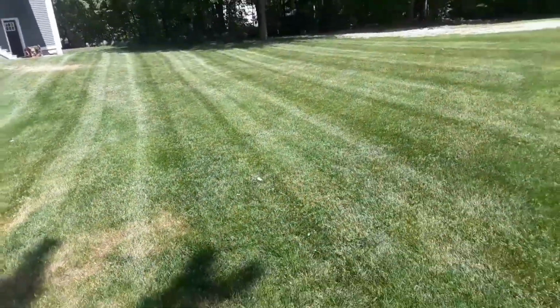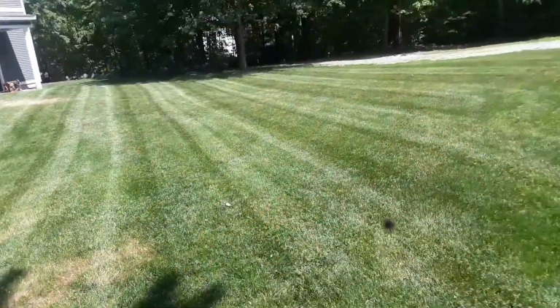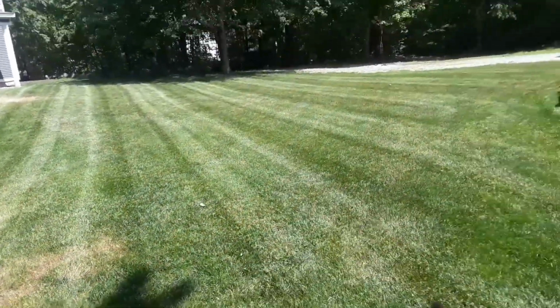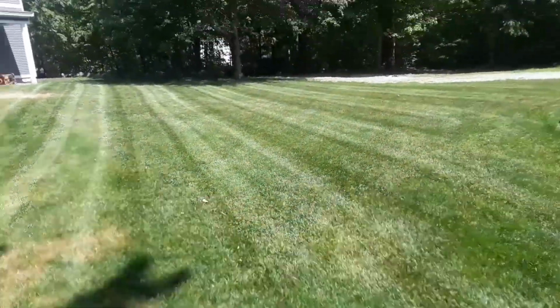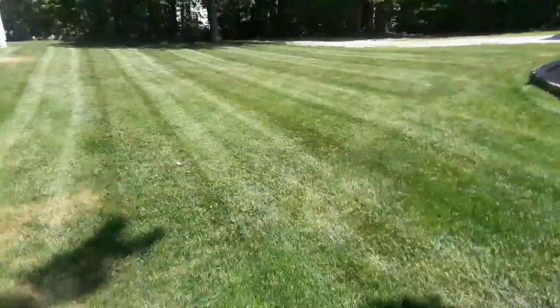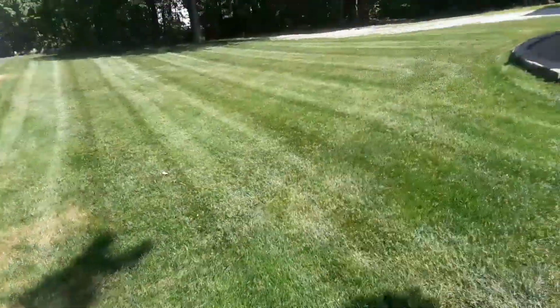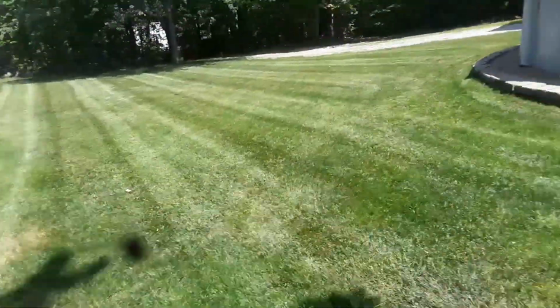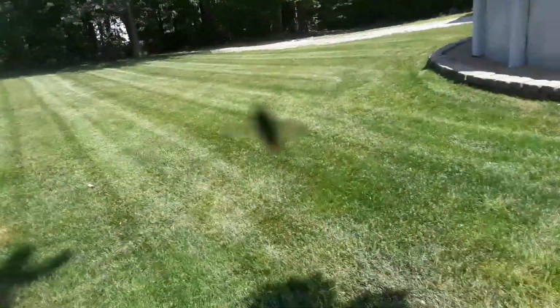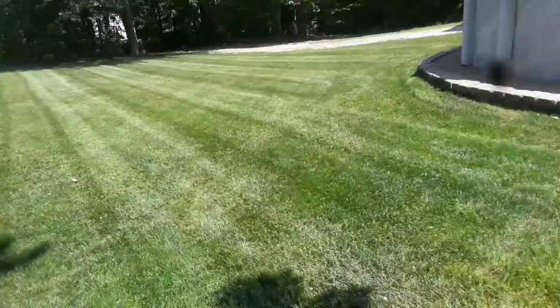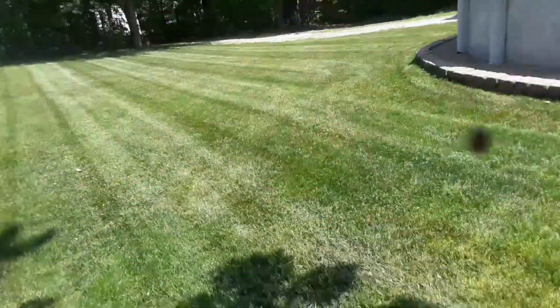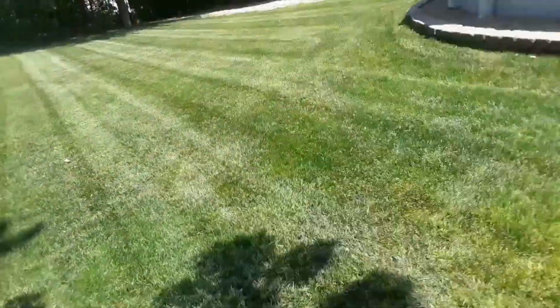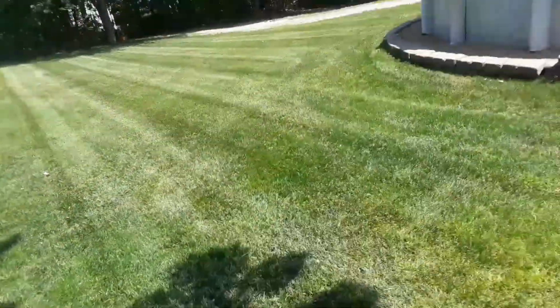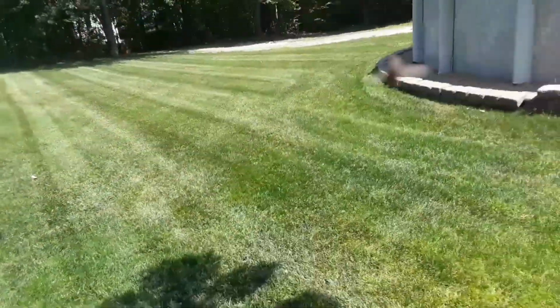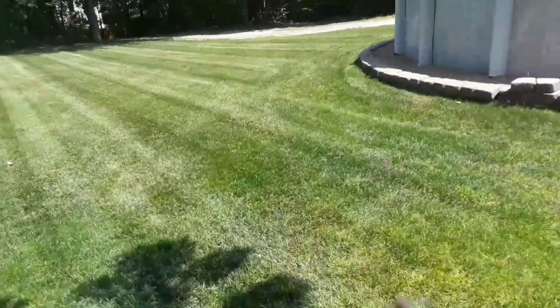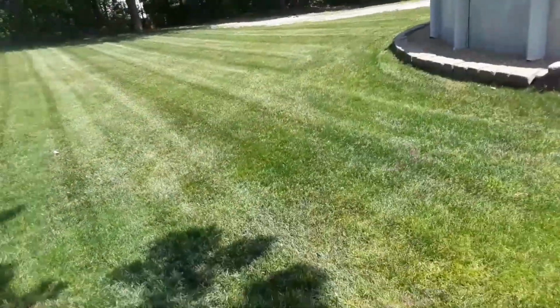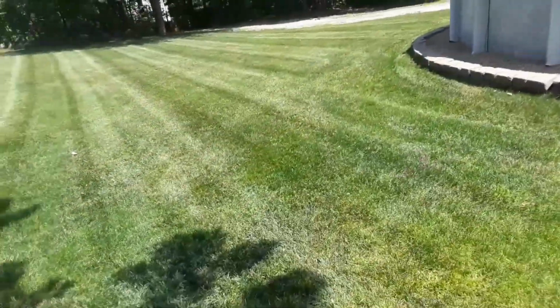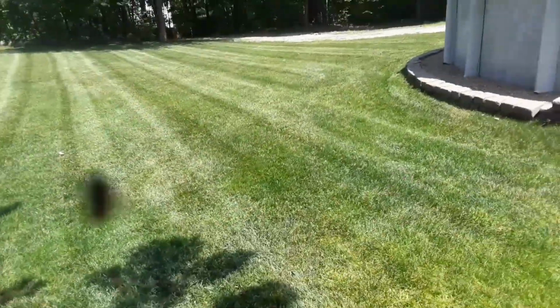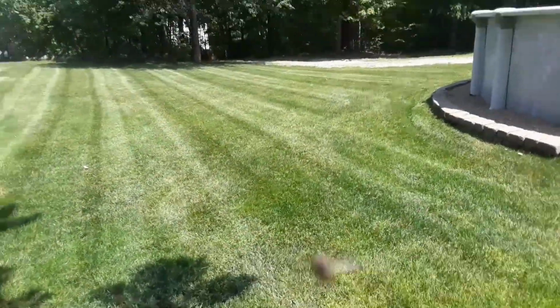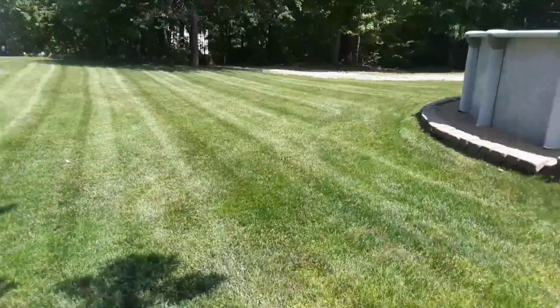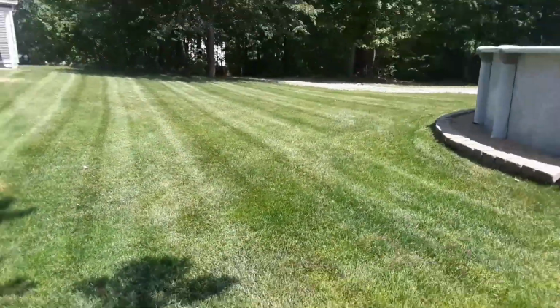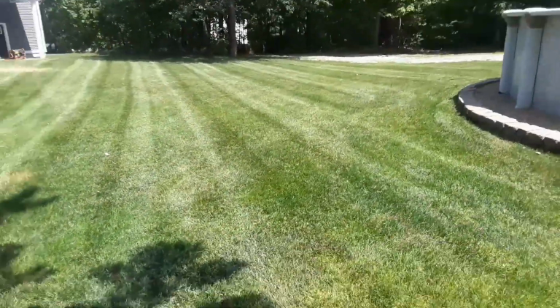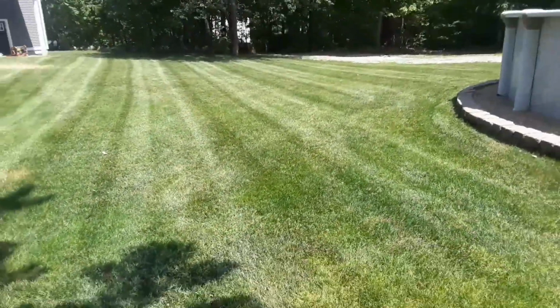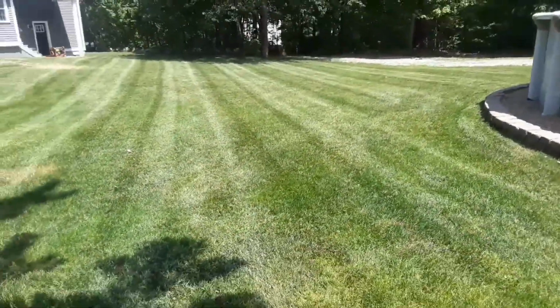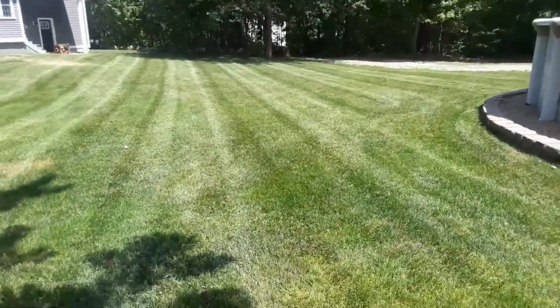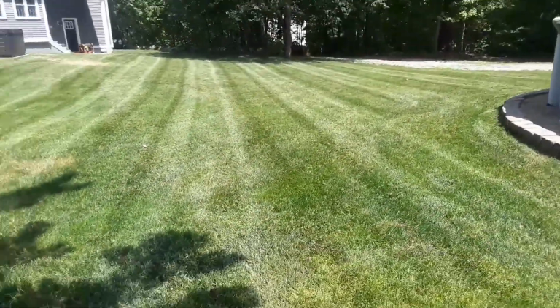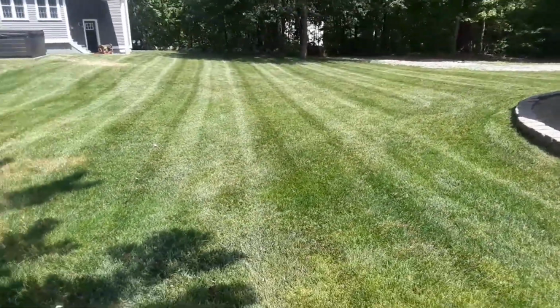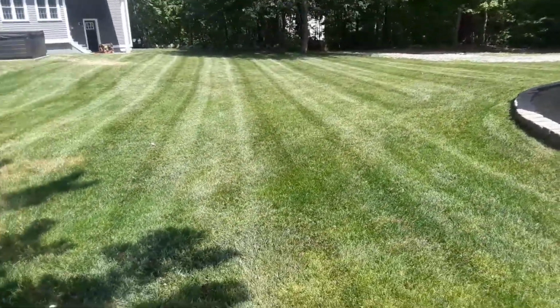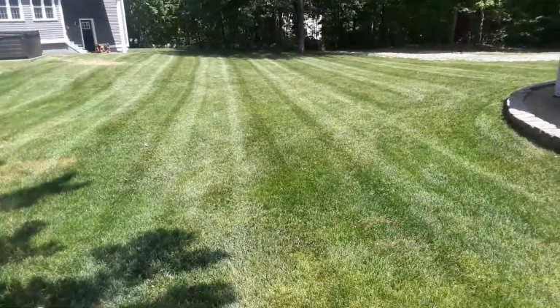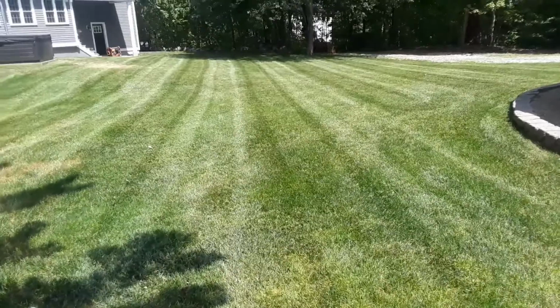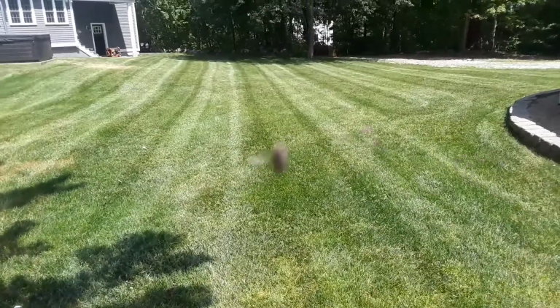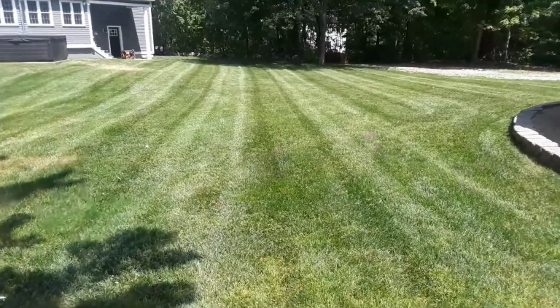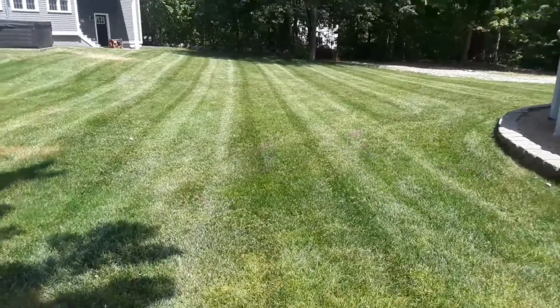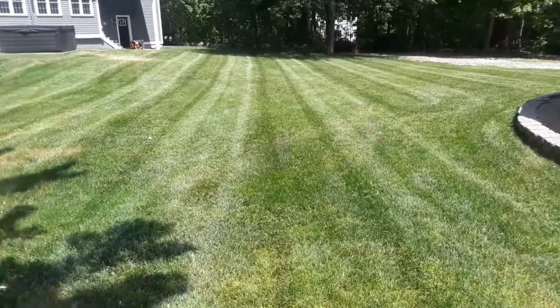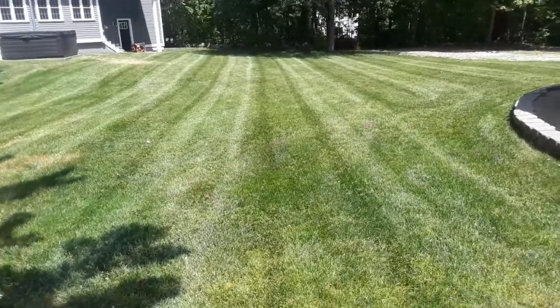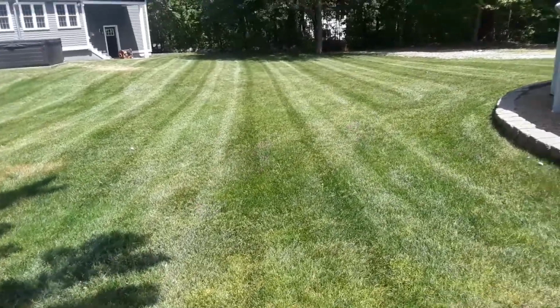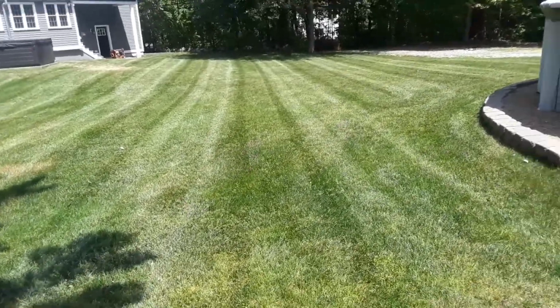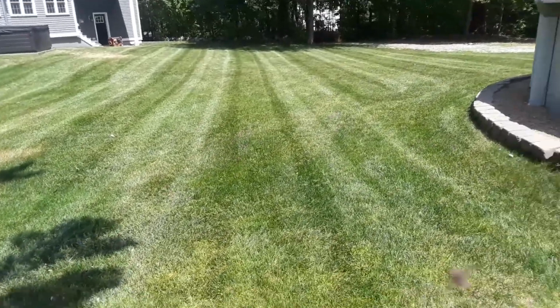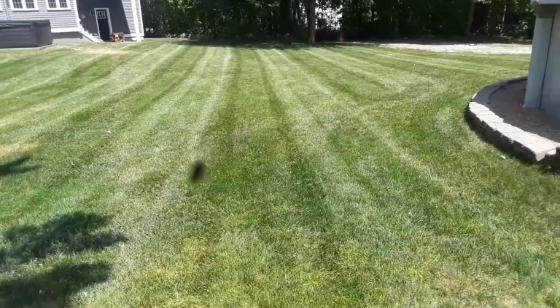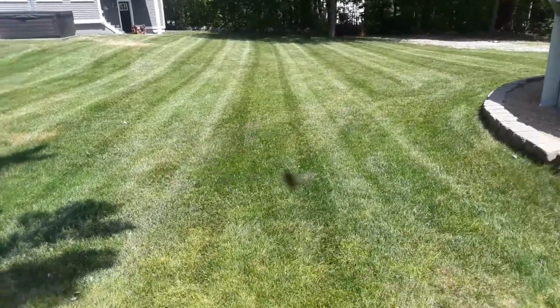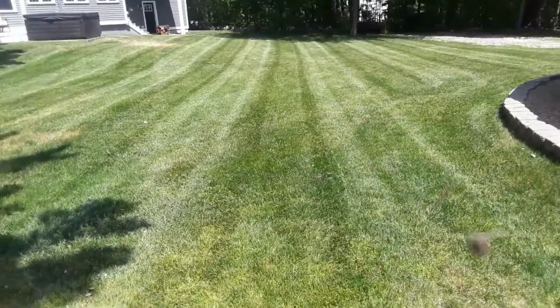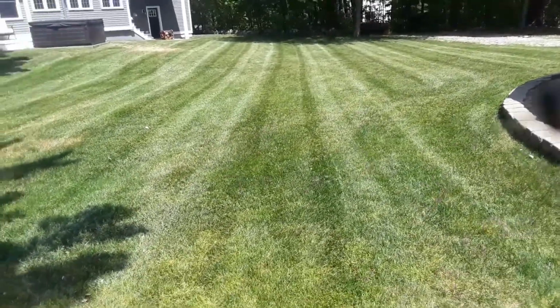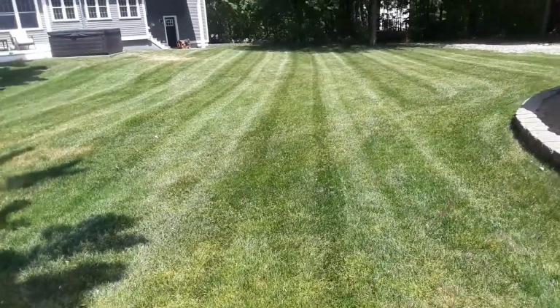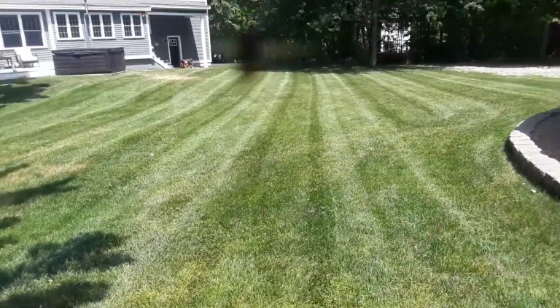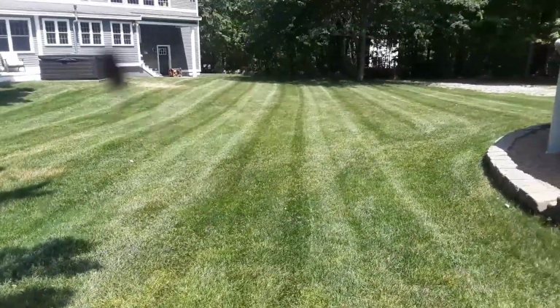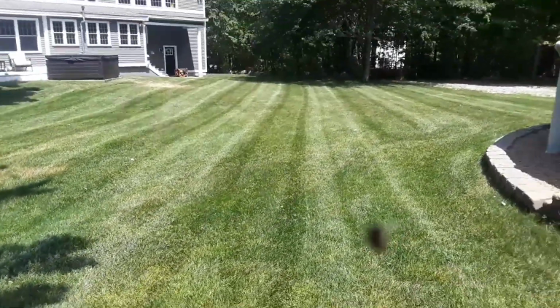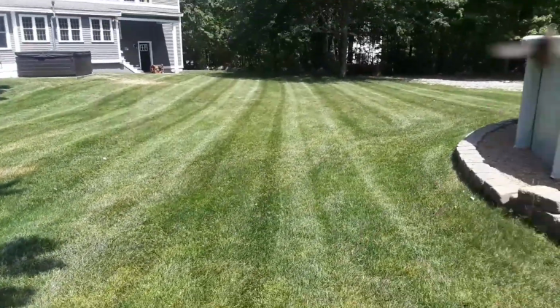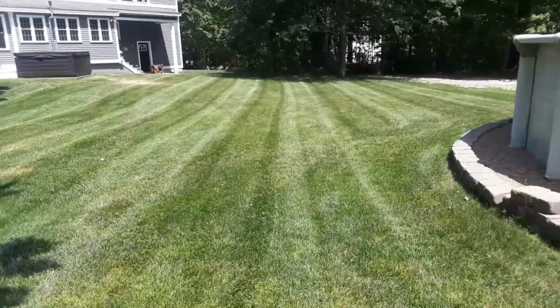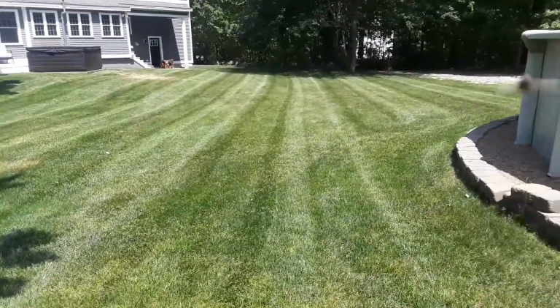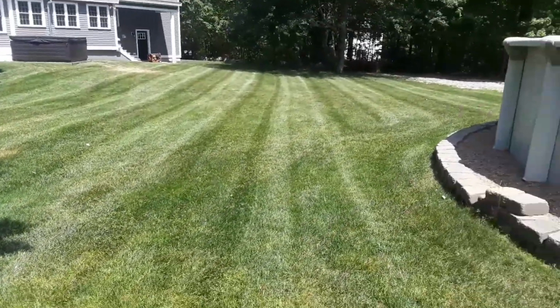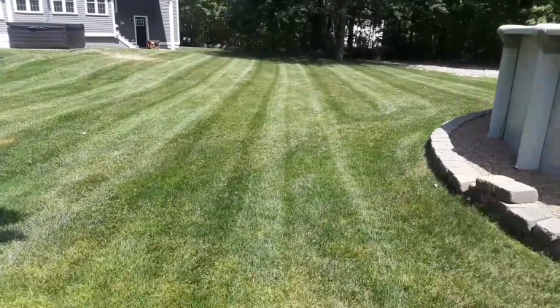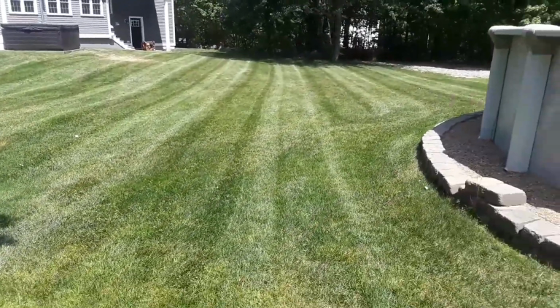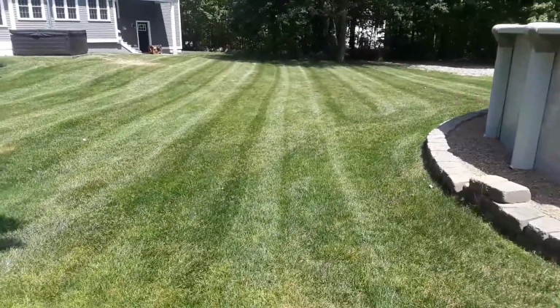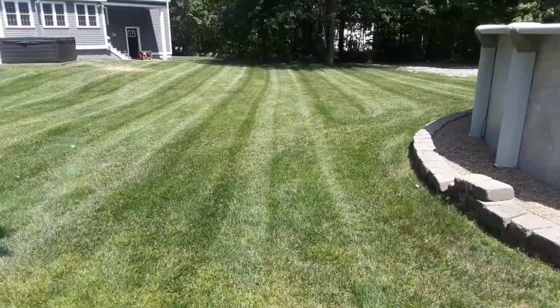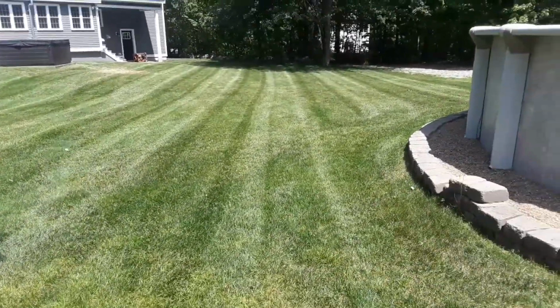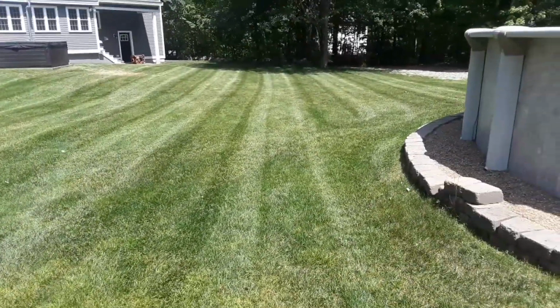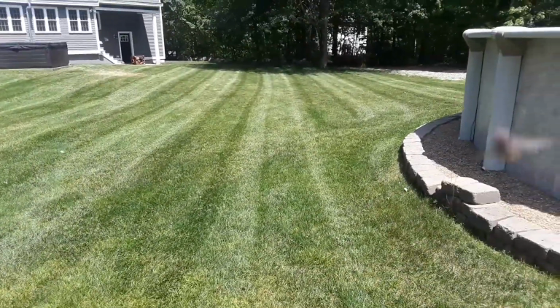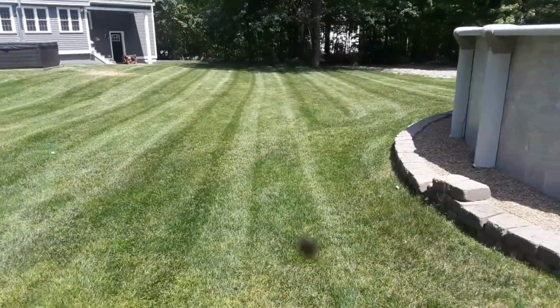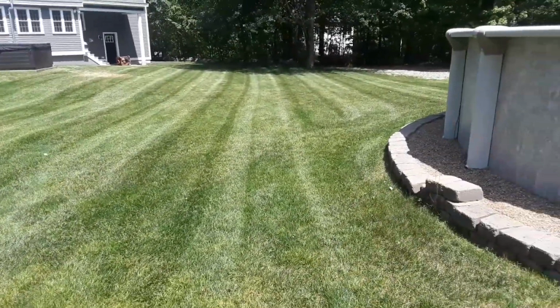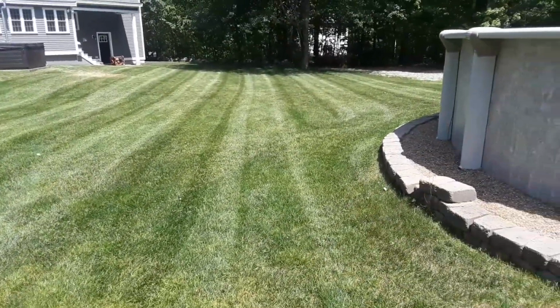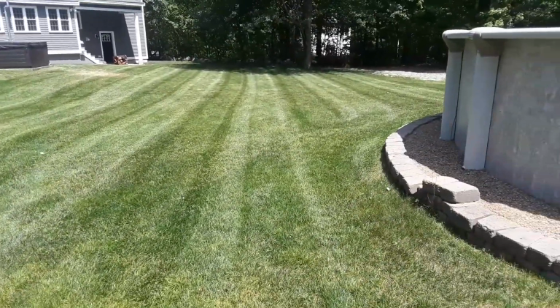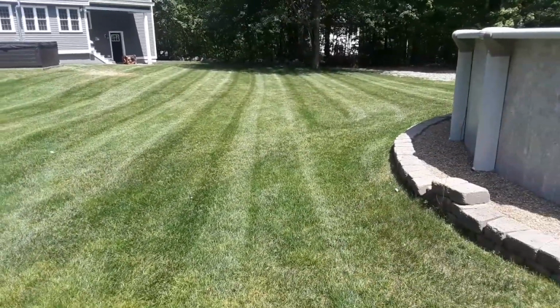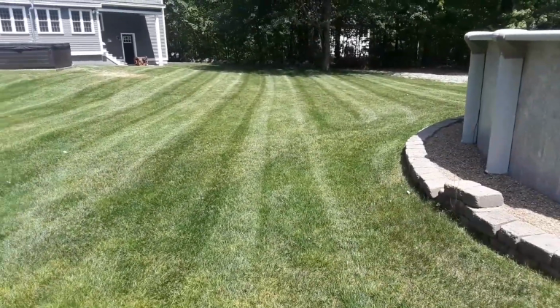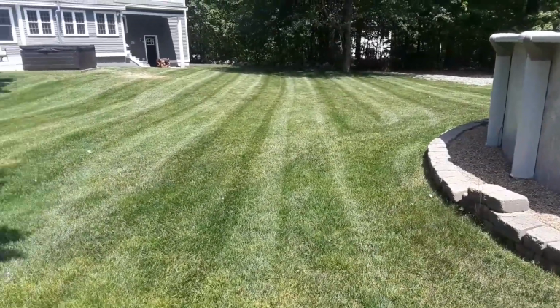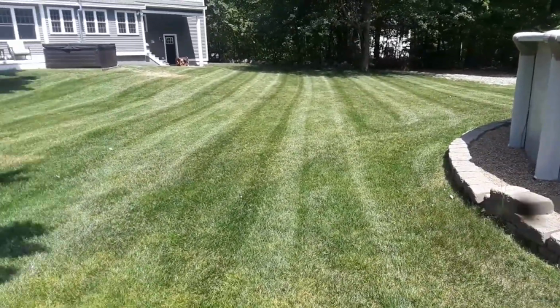The stripes did come out pretty good. This guy's yard I do every week, so thanks for watching.